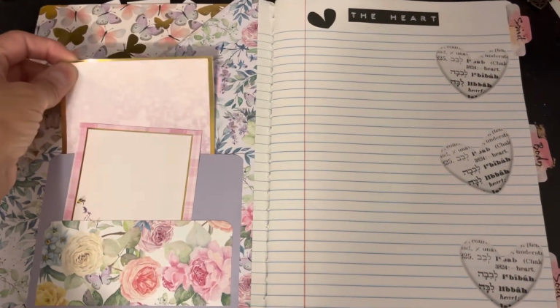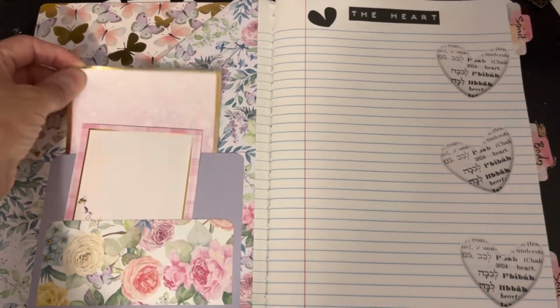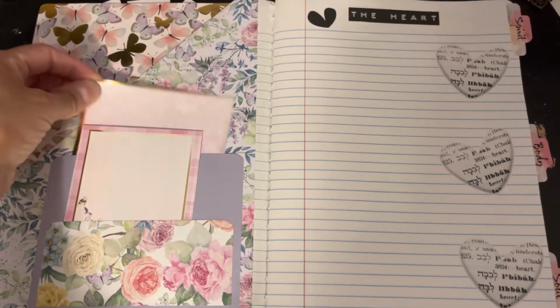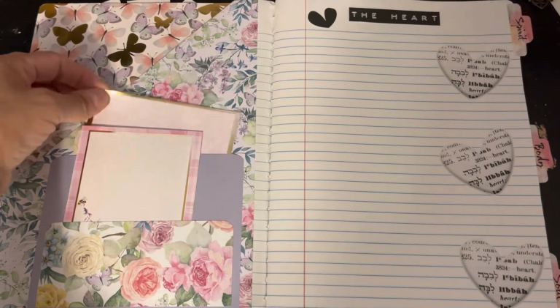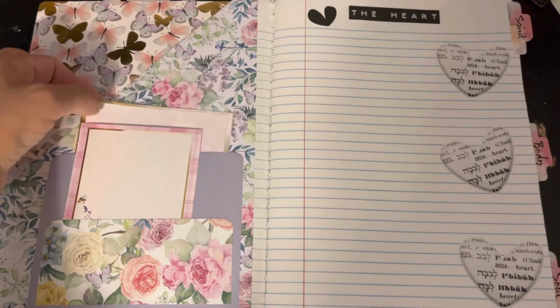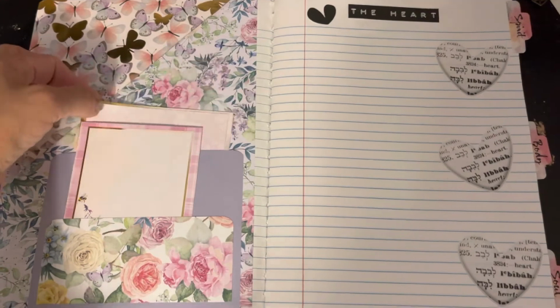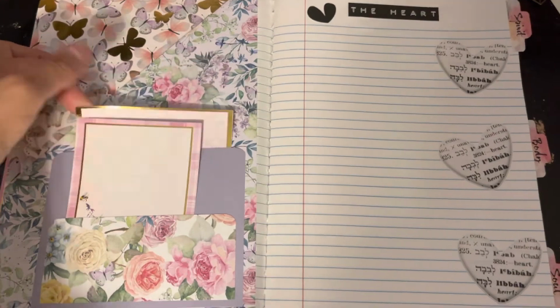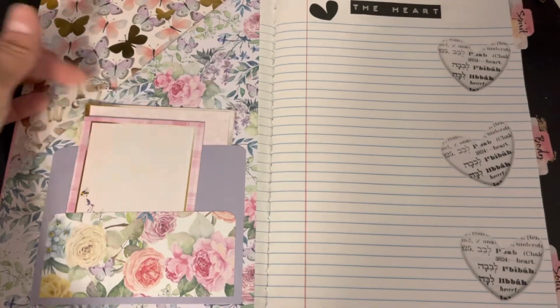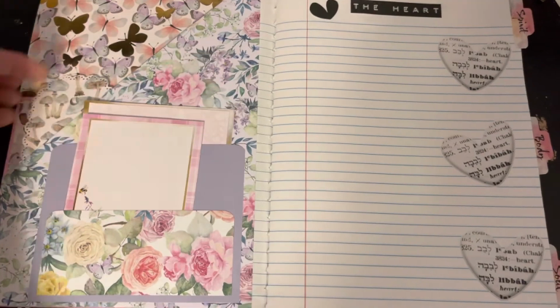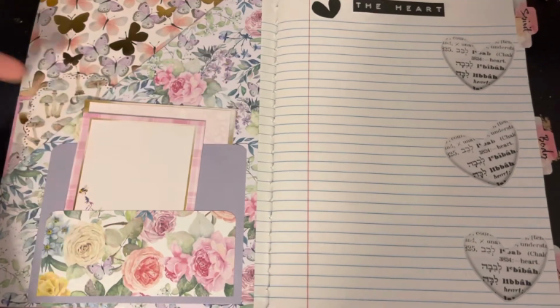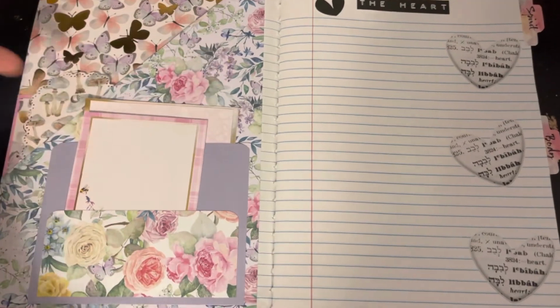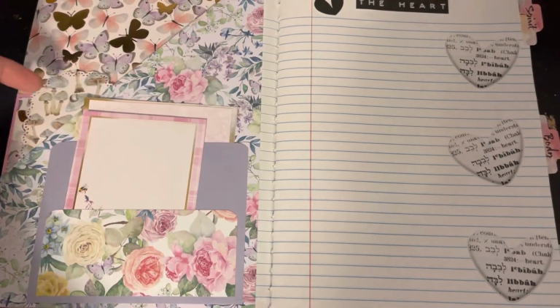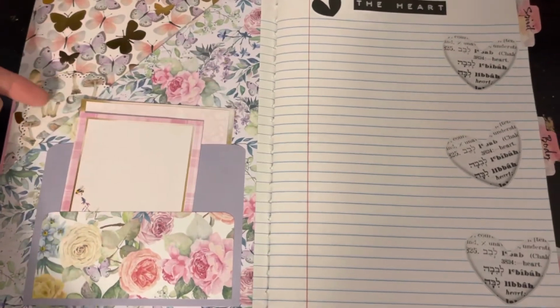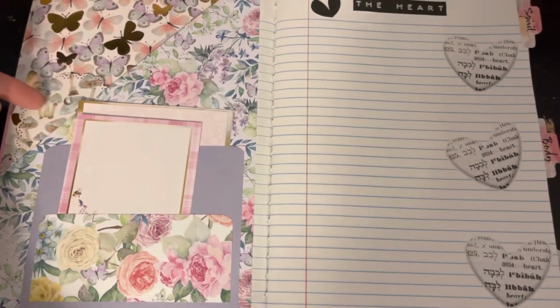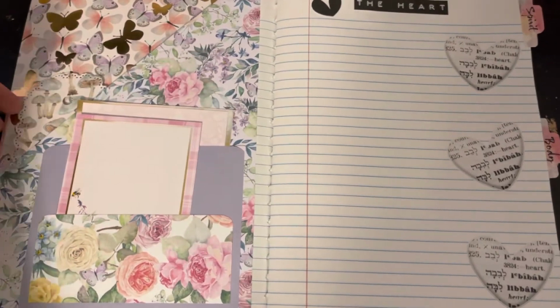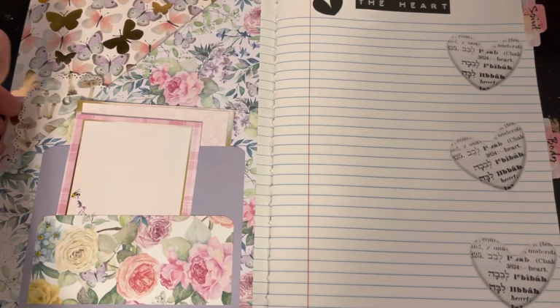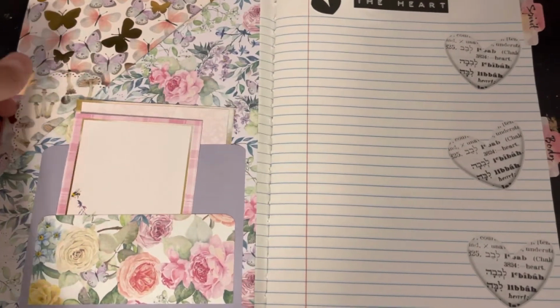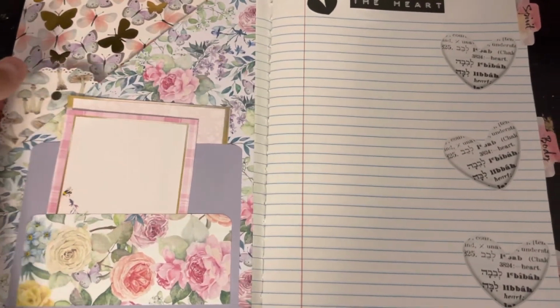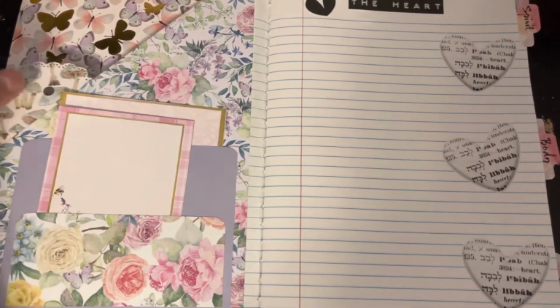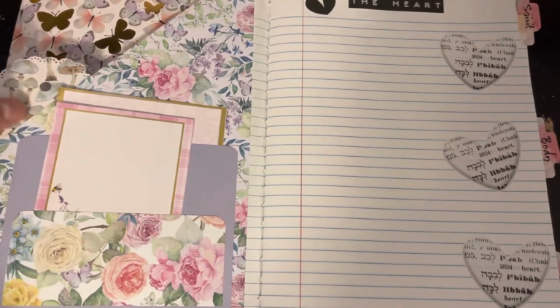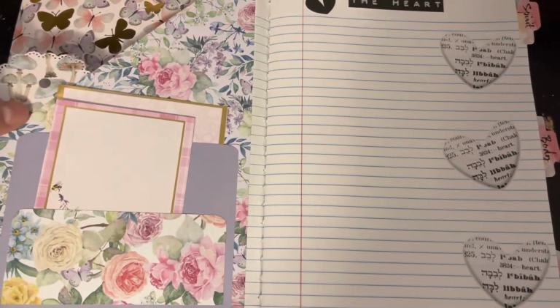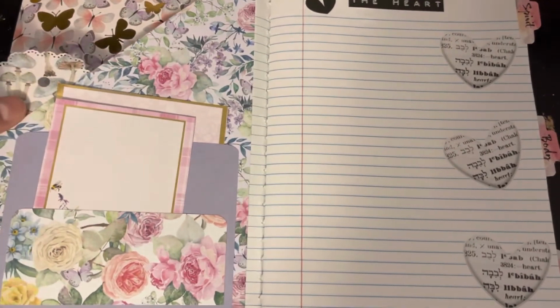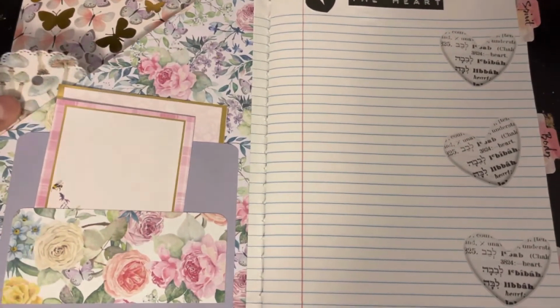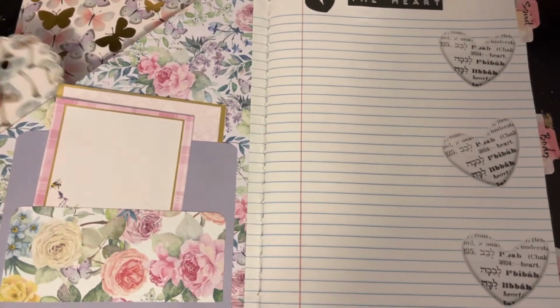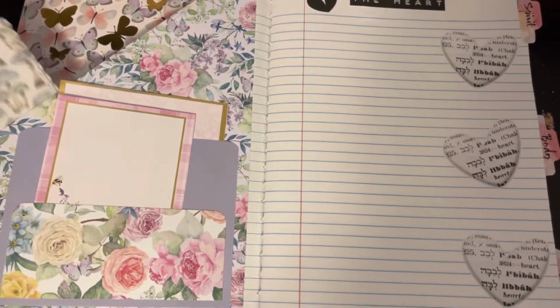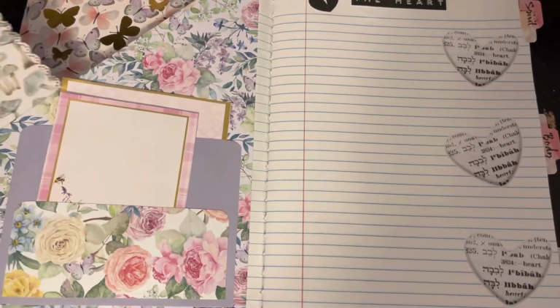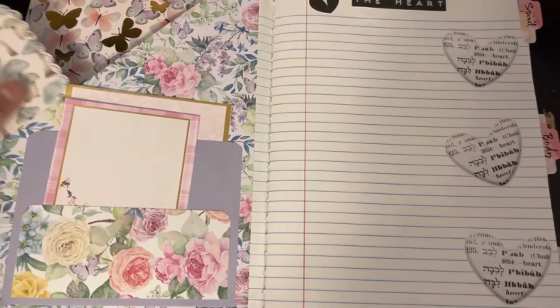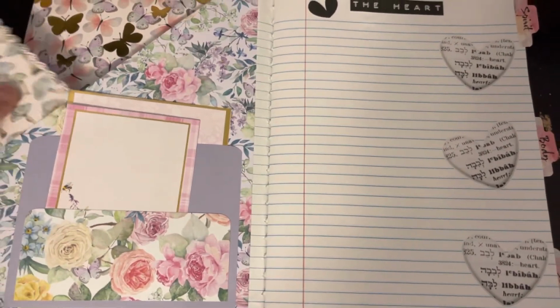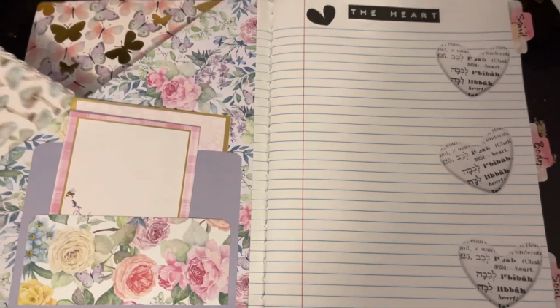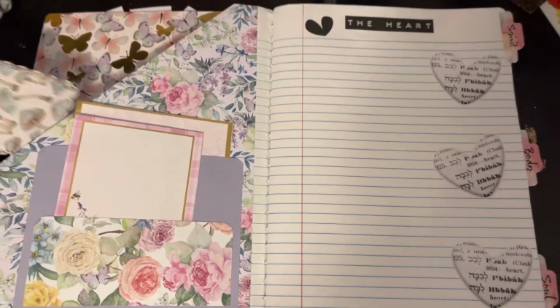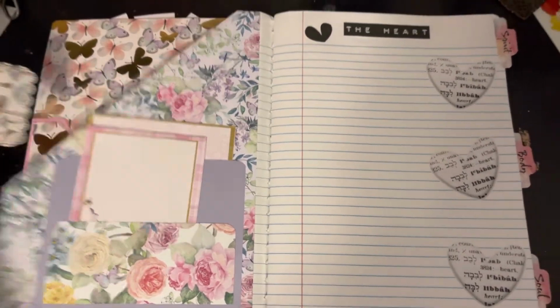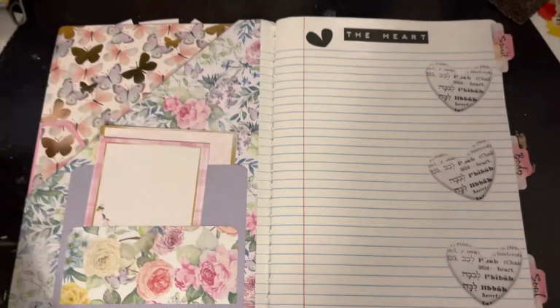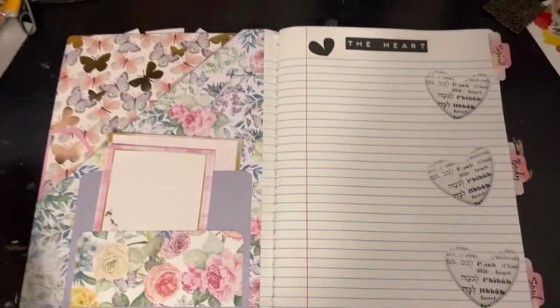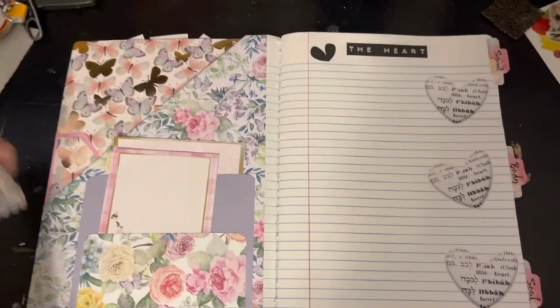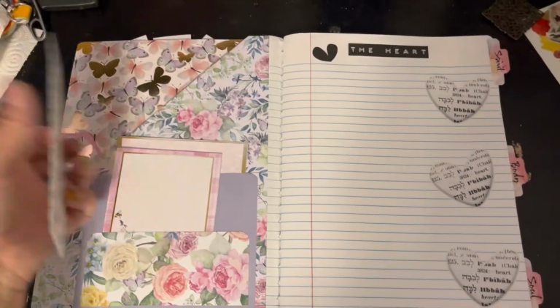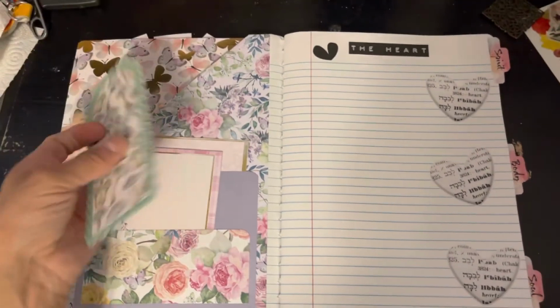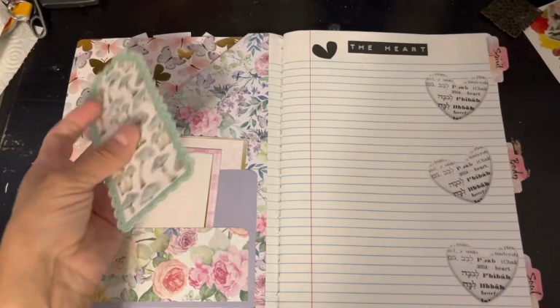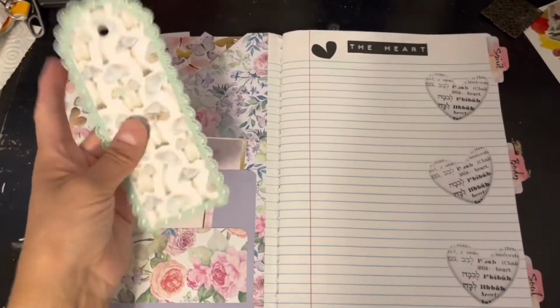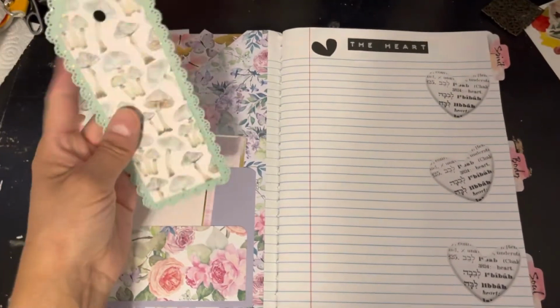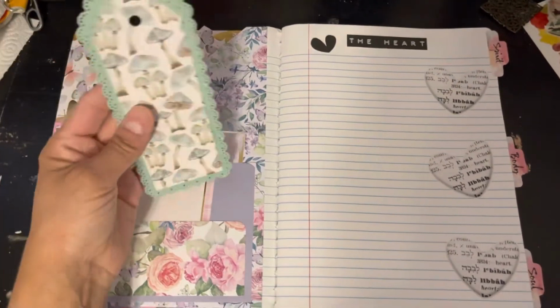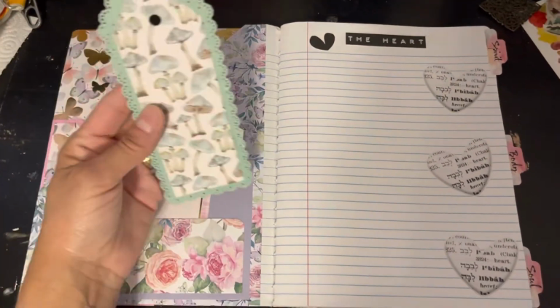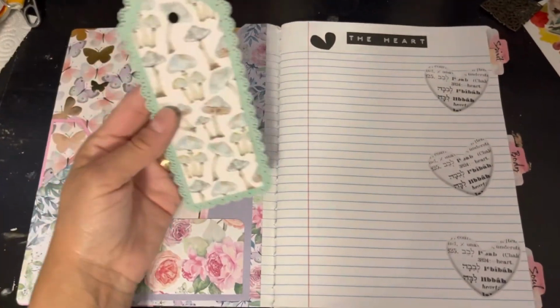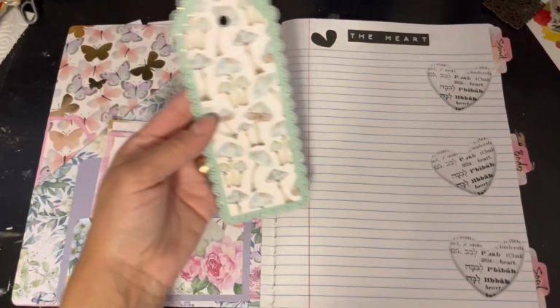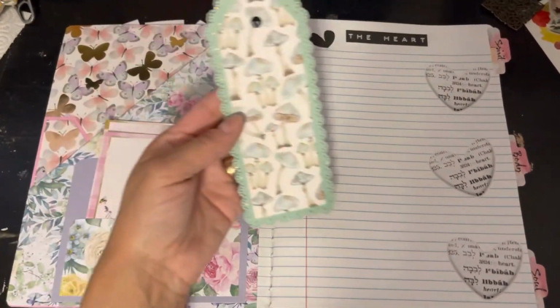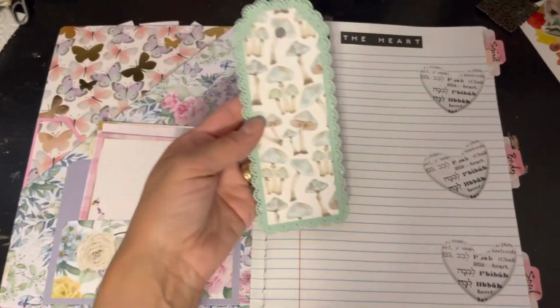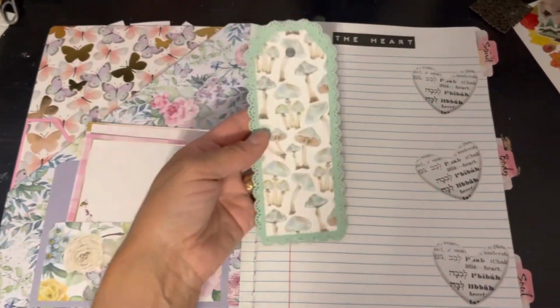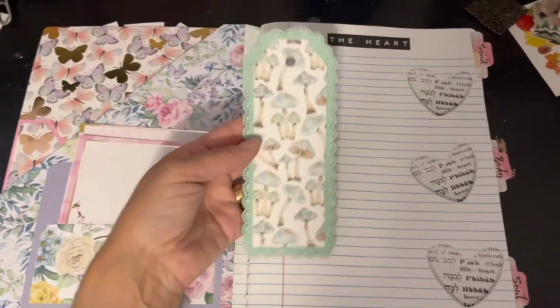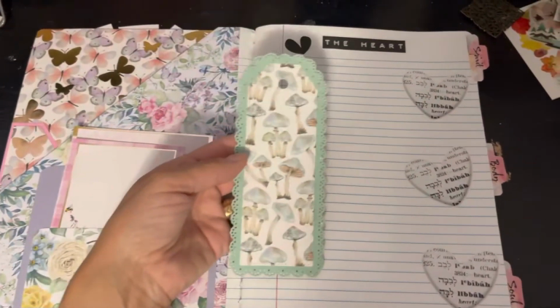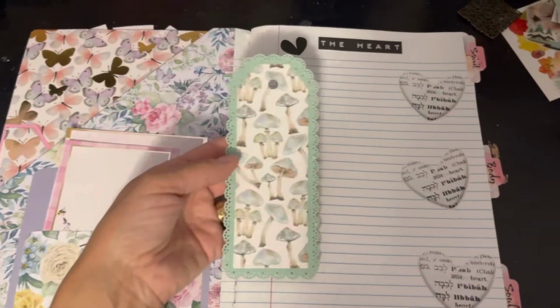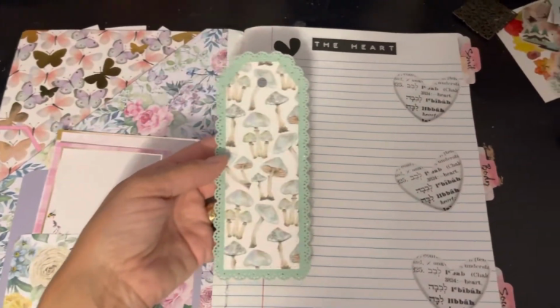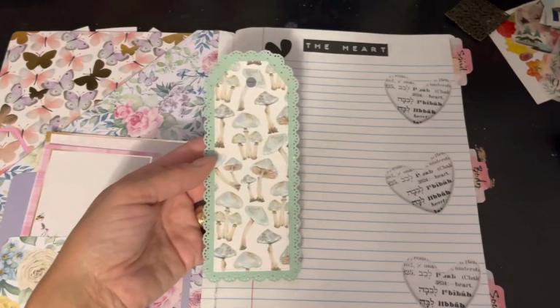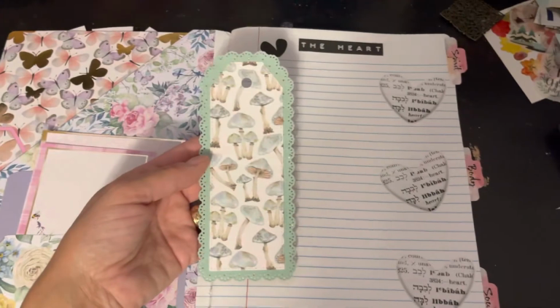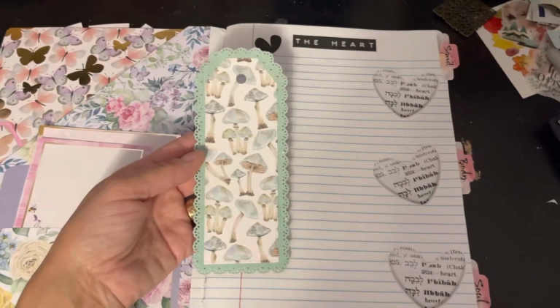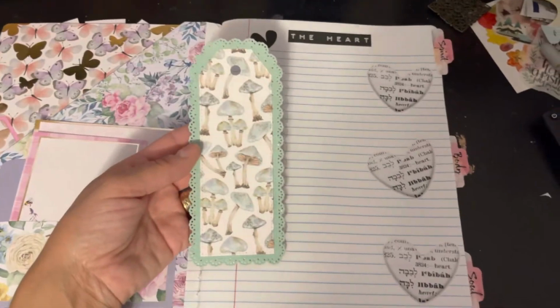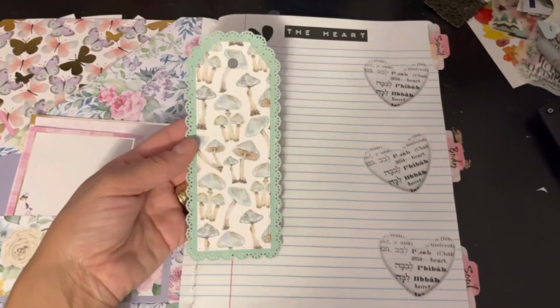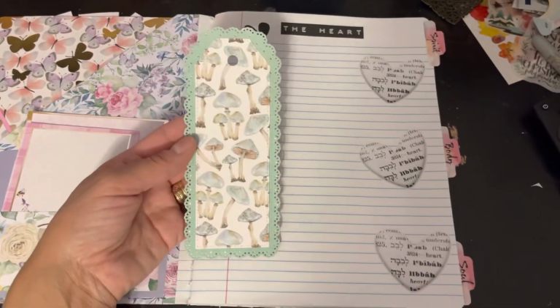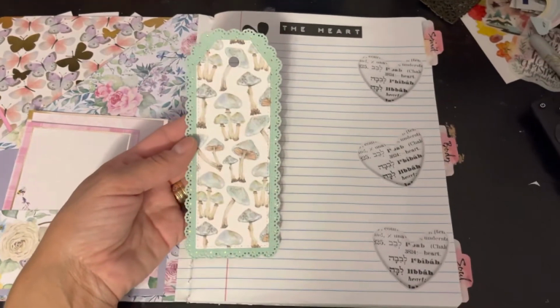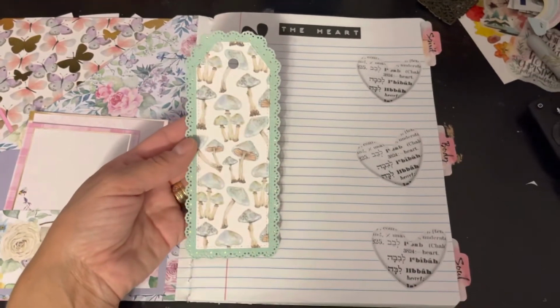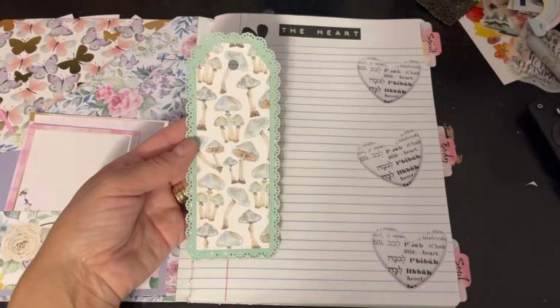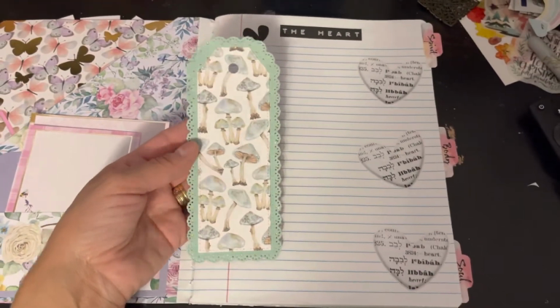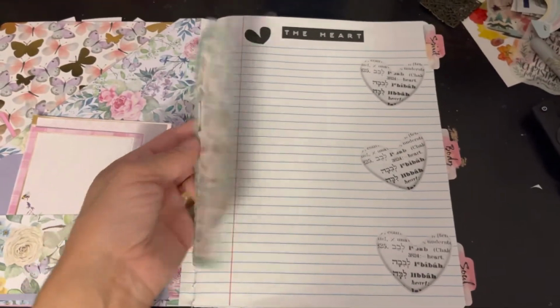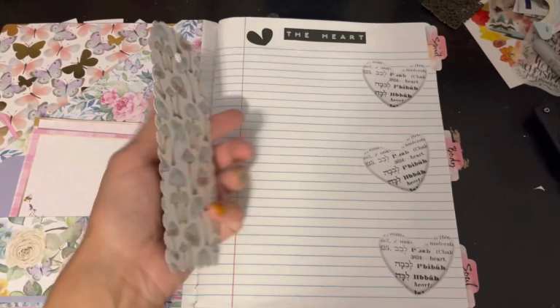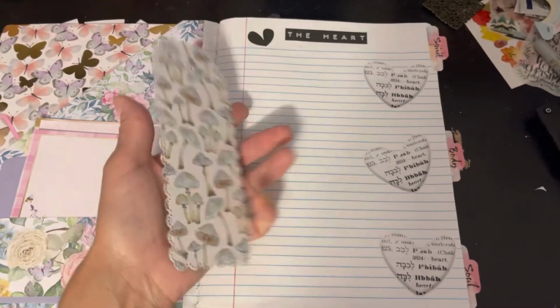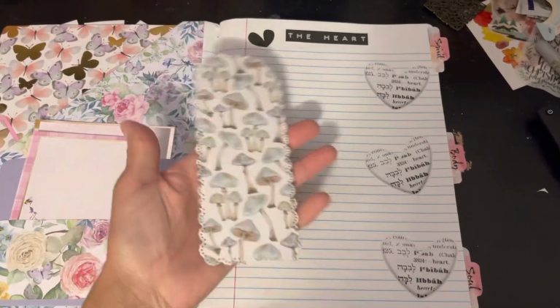Right here I'll eventually put like a calendar or something. Look at this one — how beautiful is that bookmark? This was a gift.